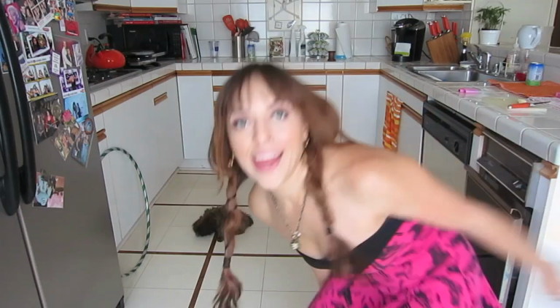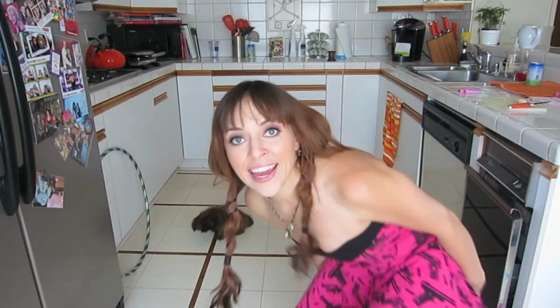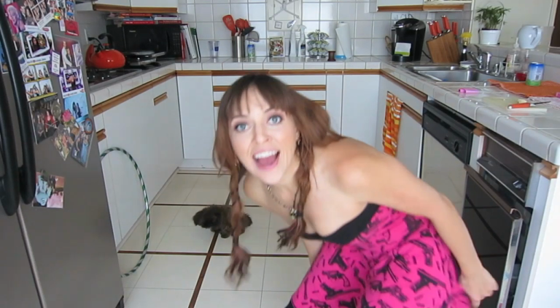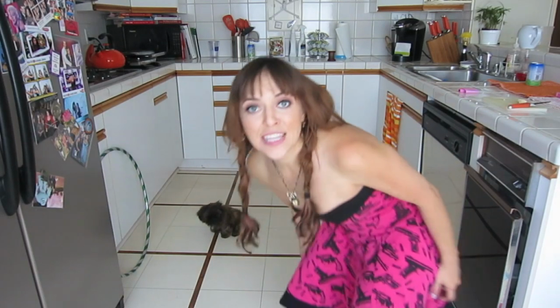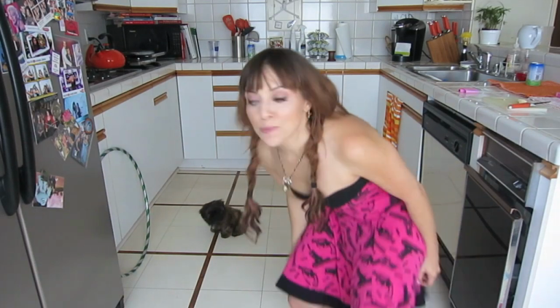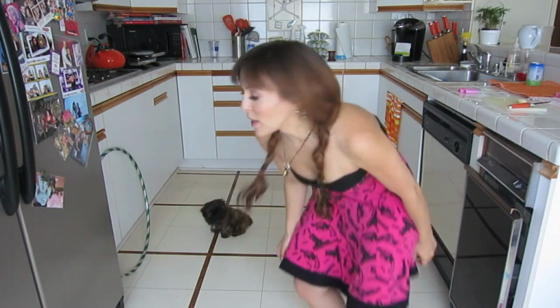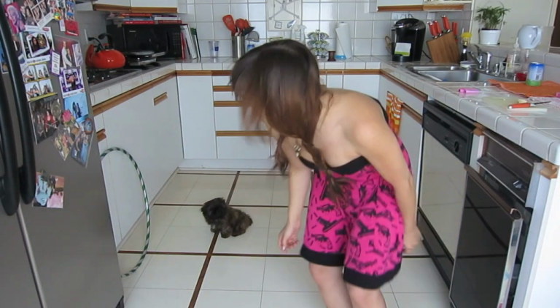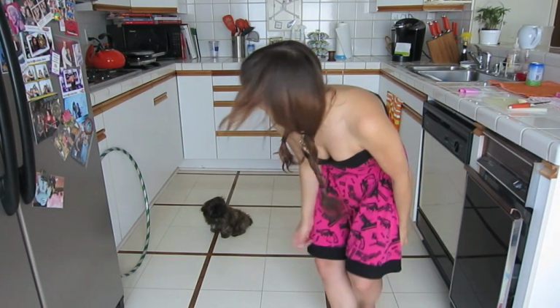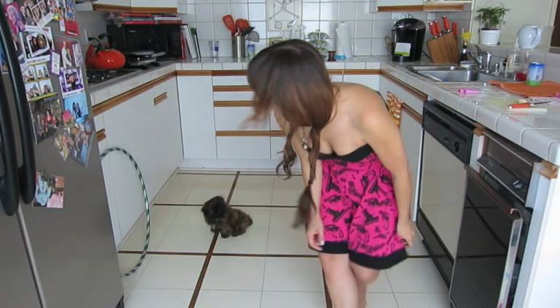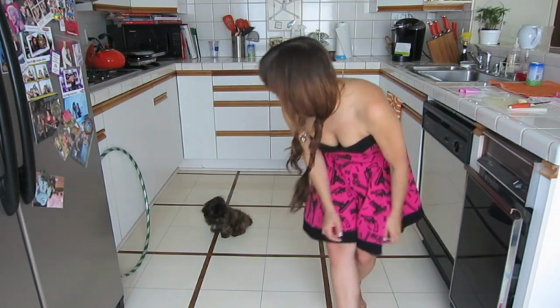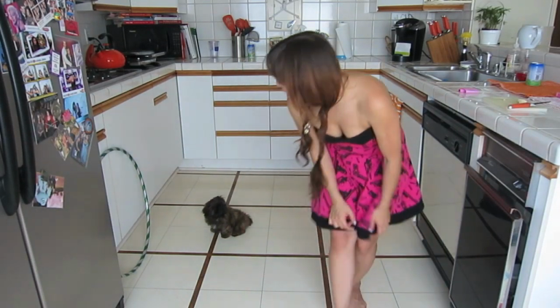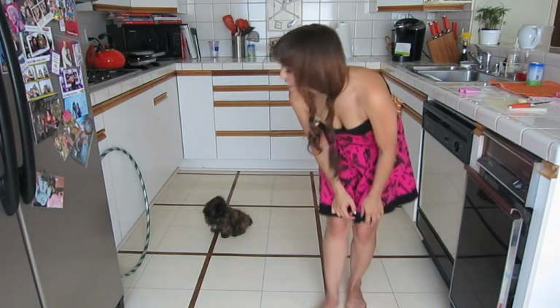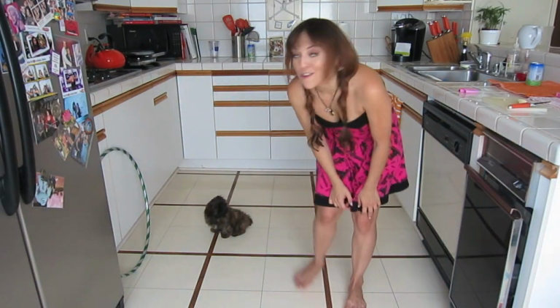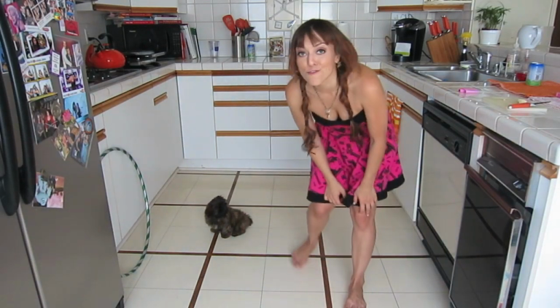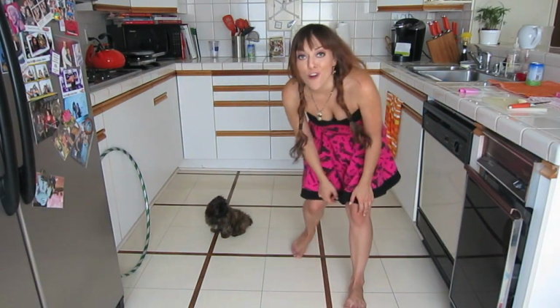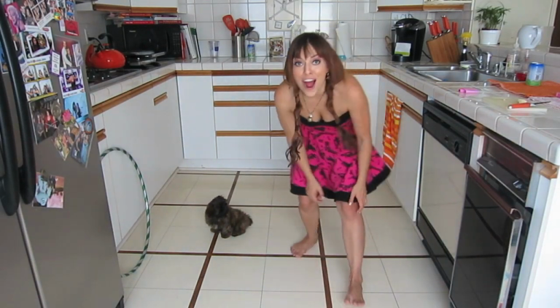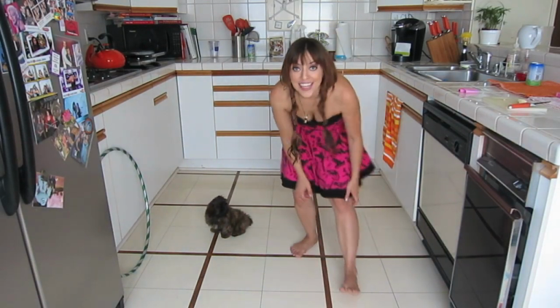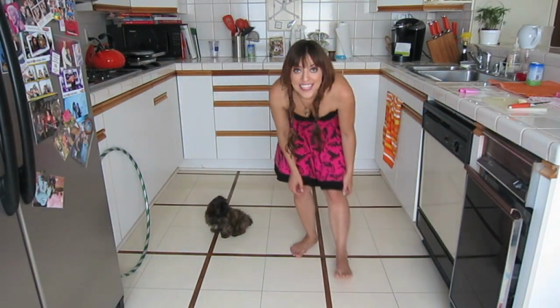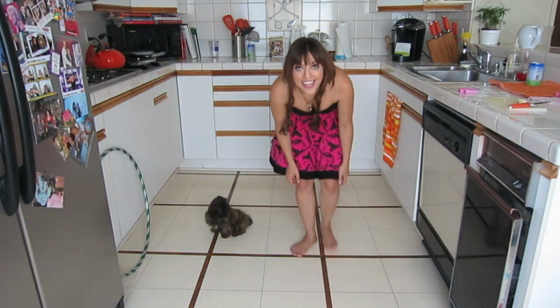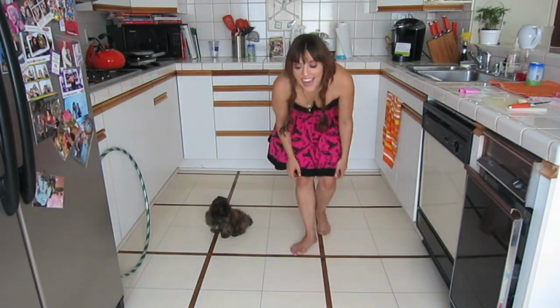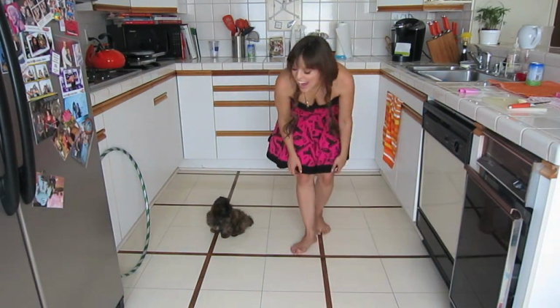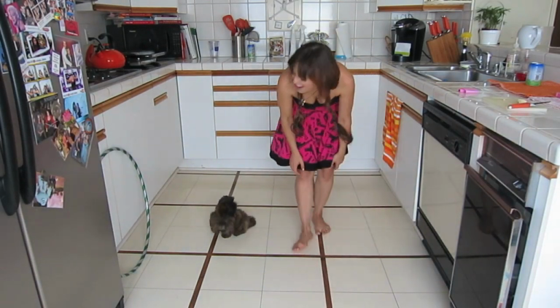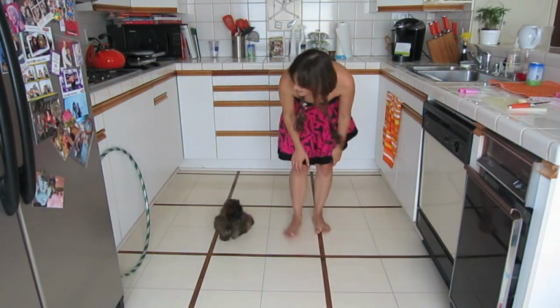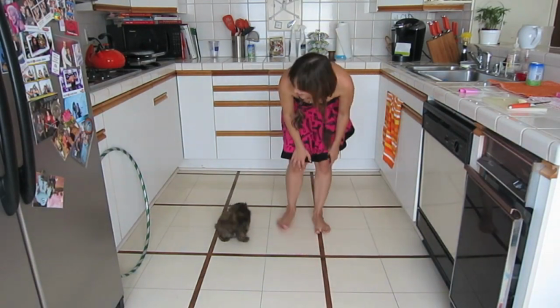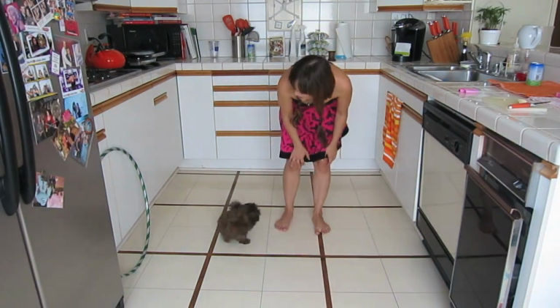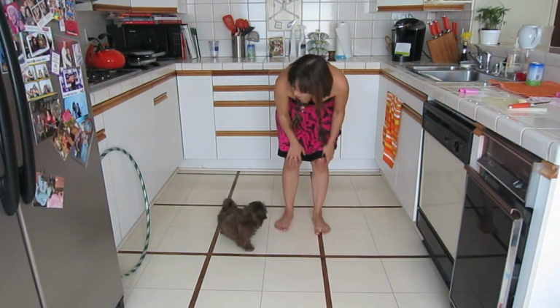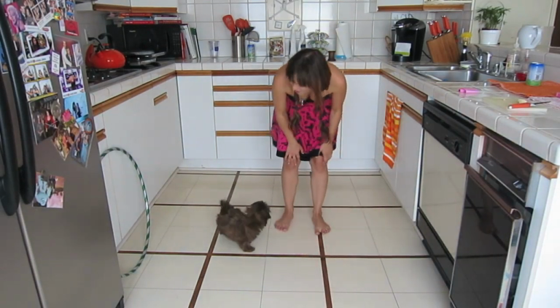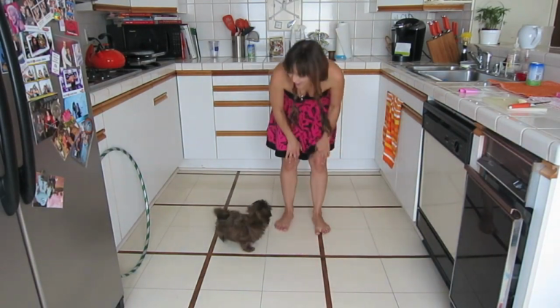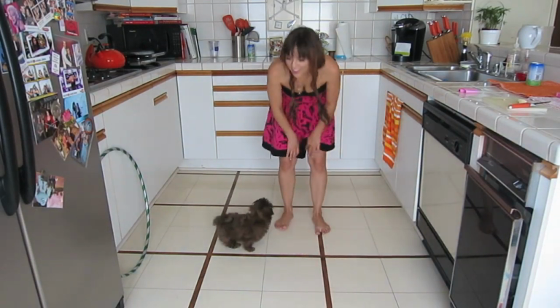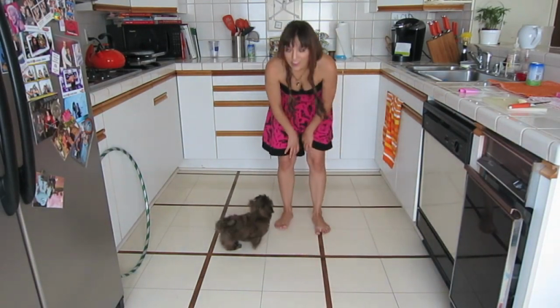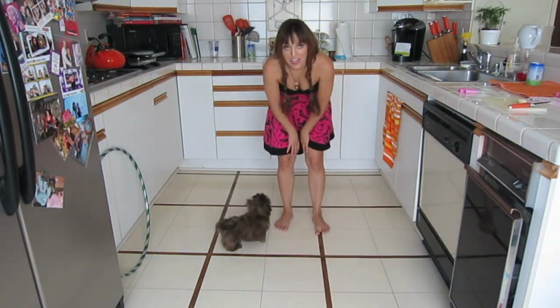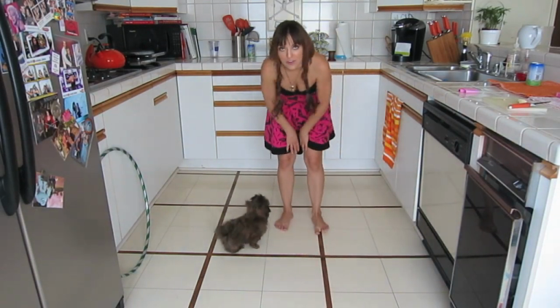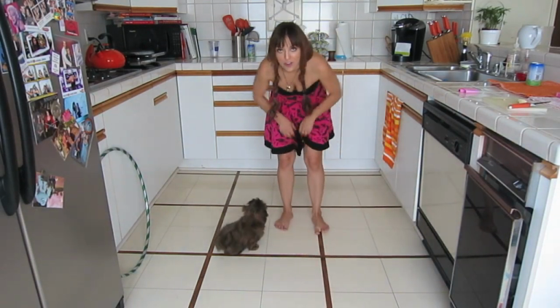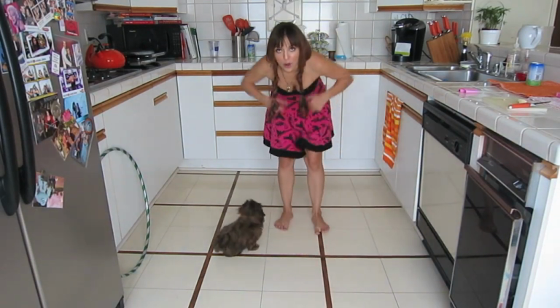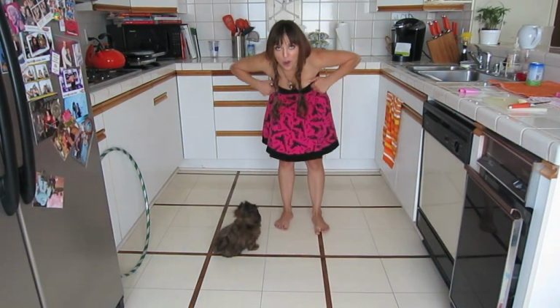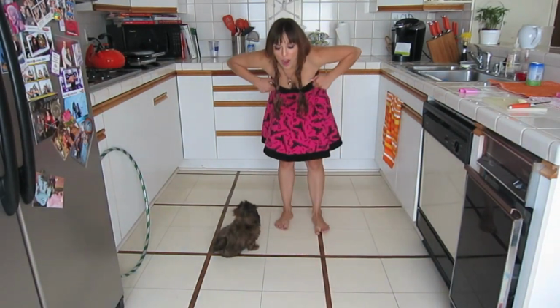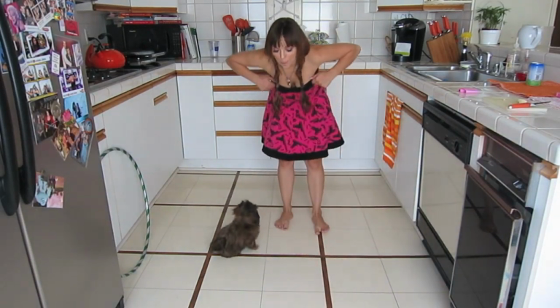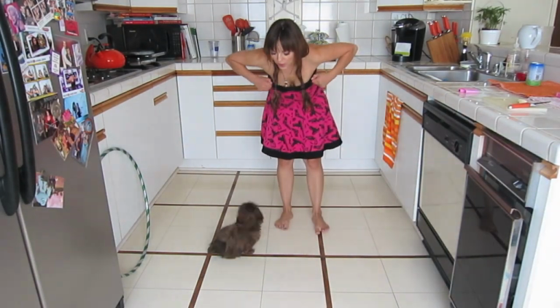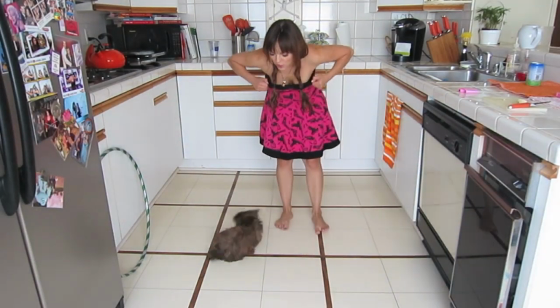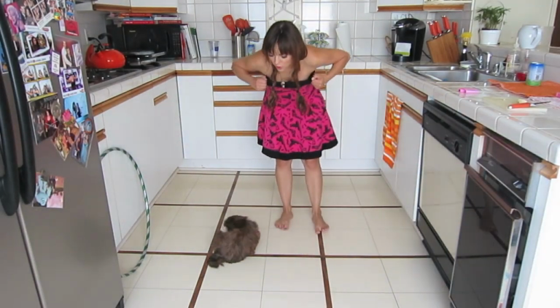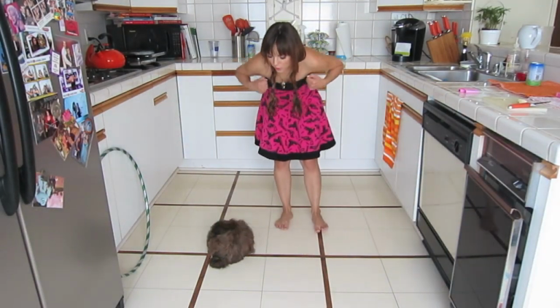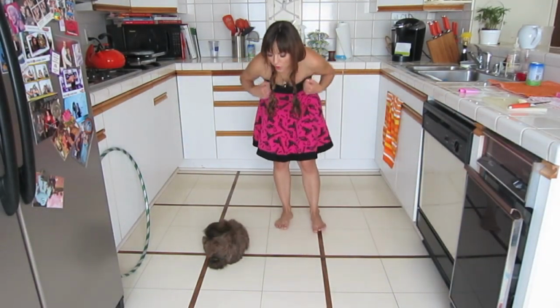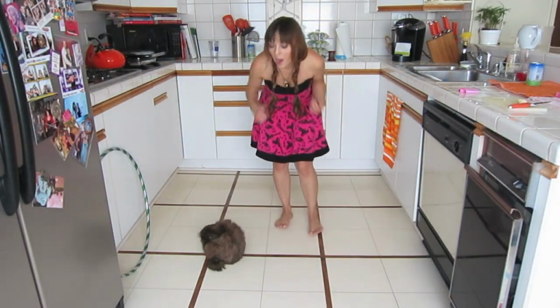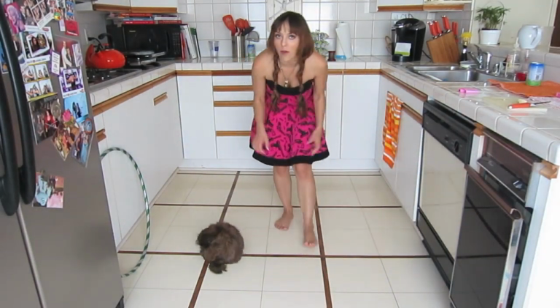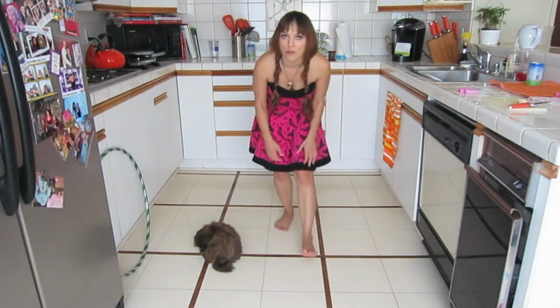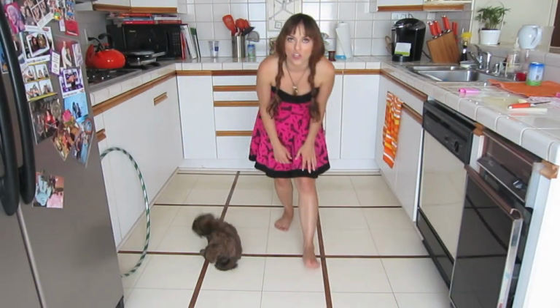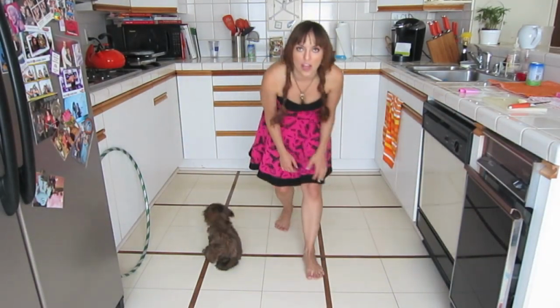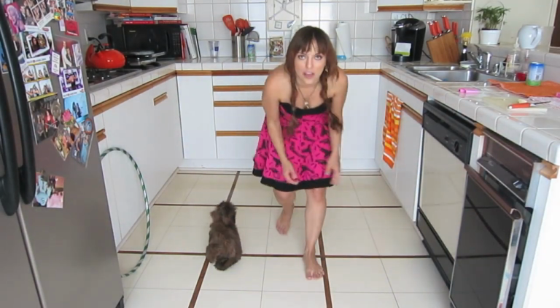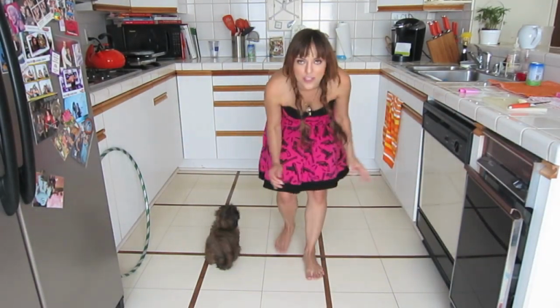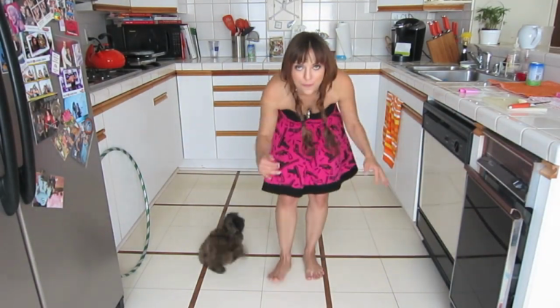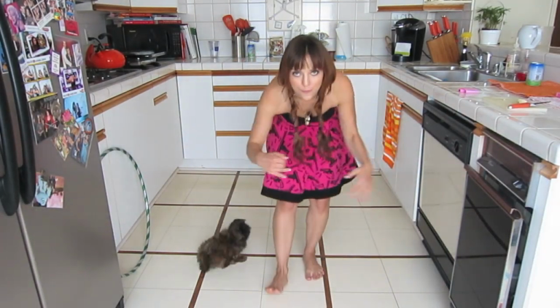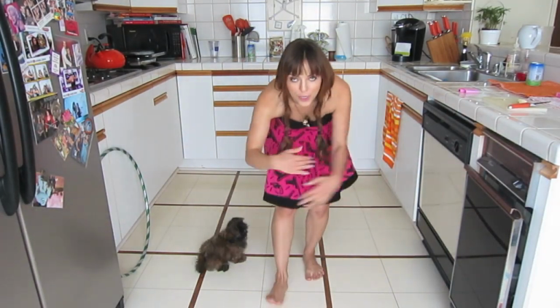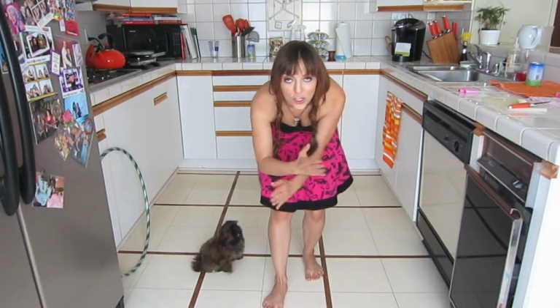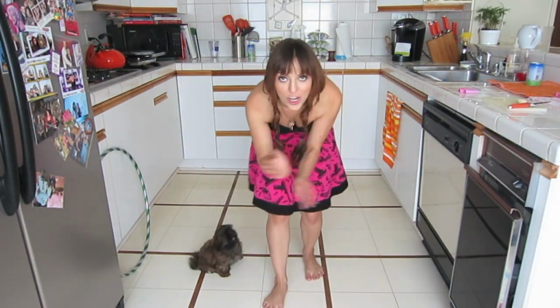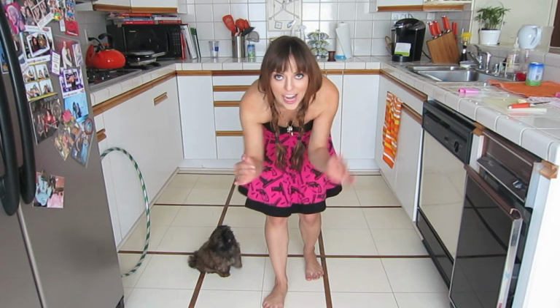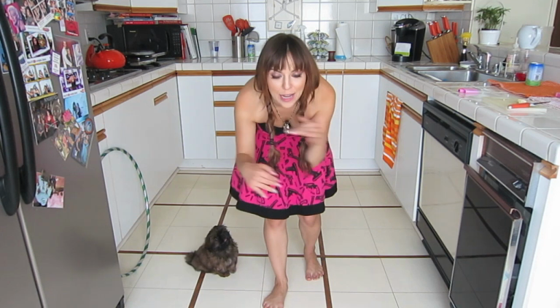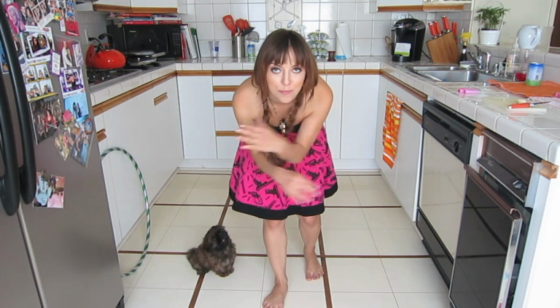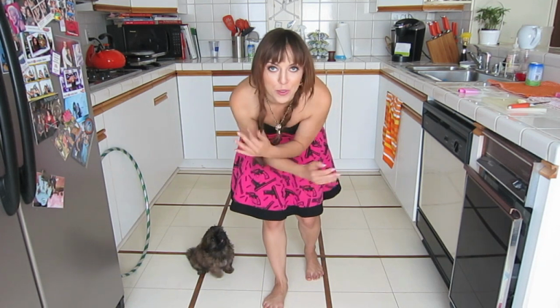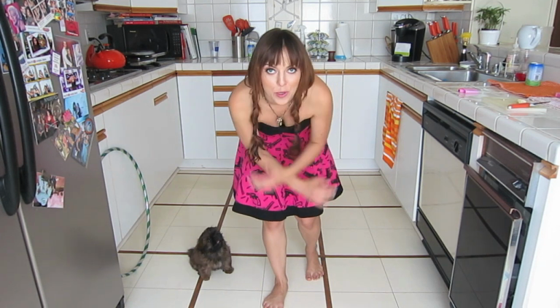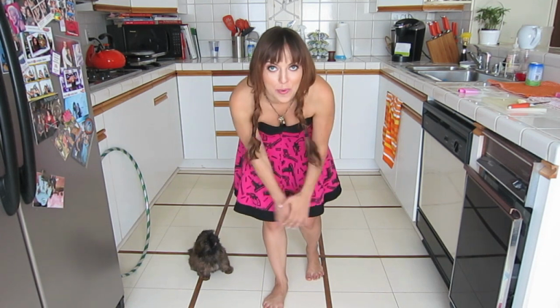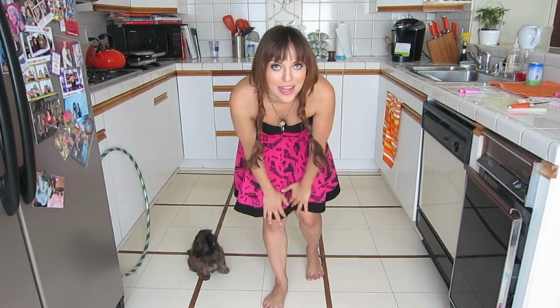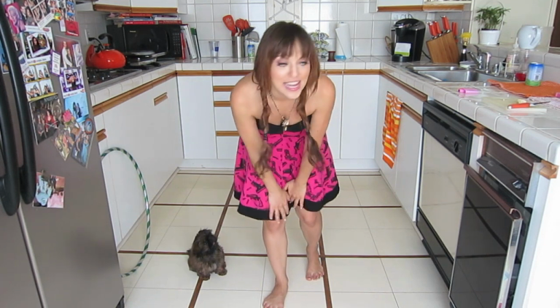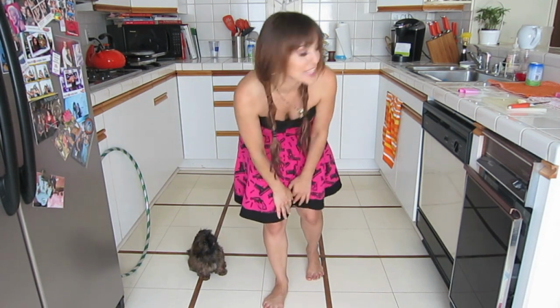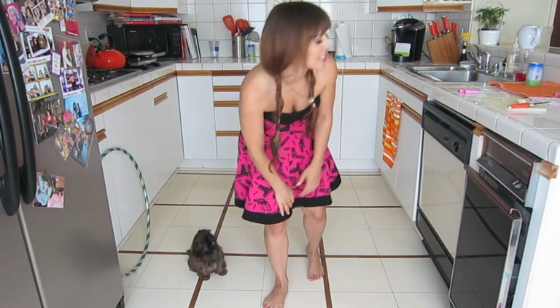Hey guys, welcome back to another Roxy K video. In today's video, I'm going to show you how she does figure 8 between my legs.